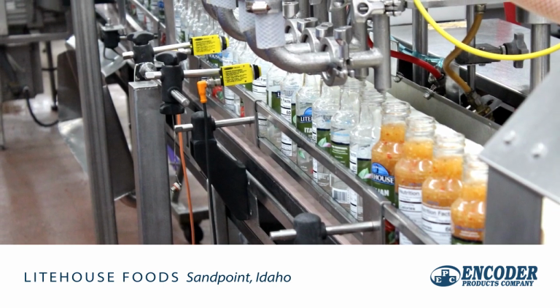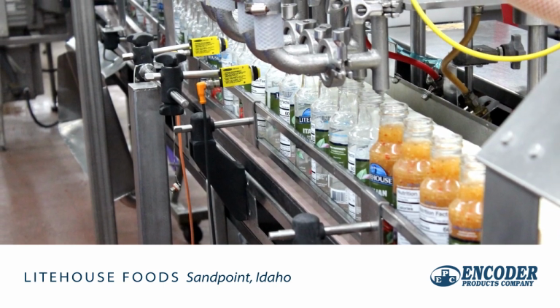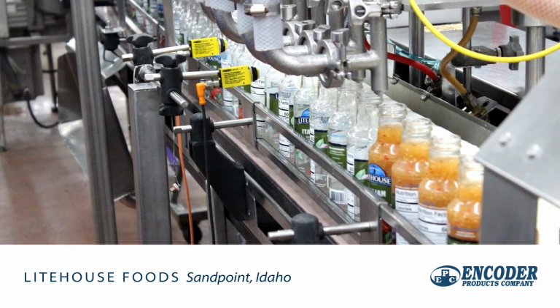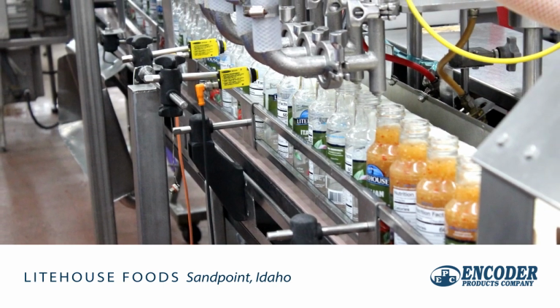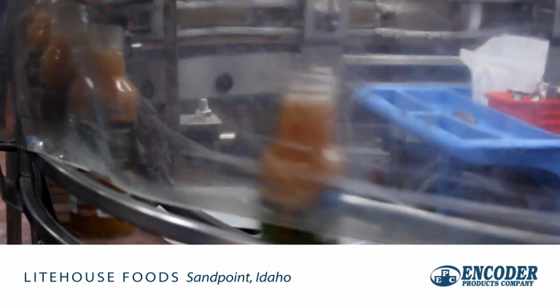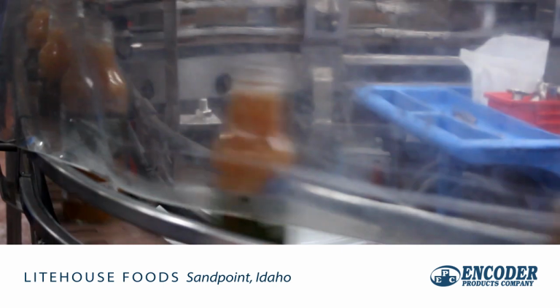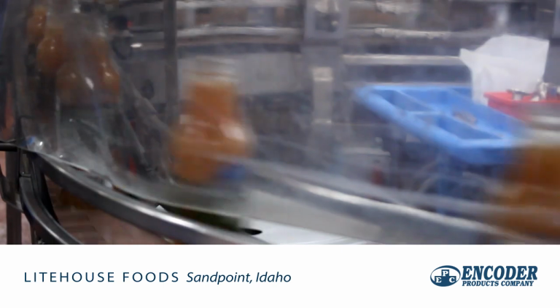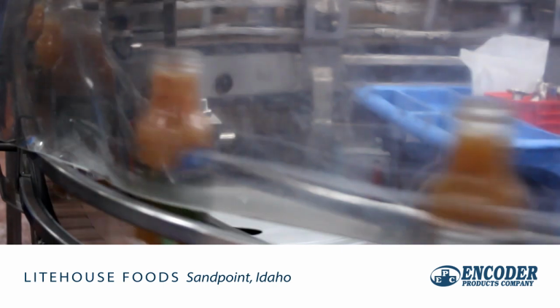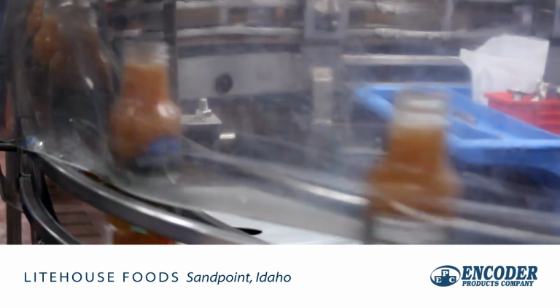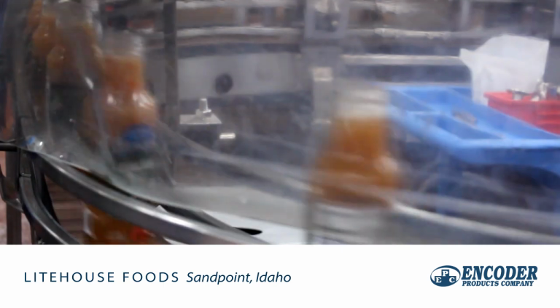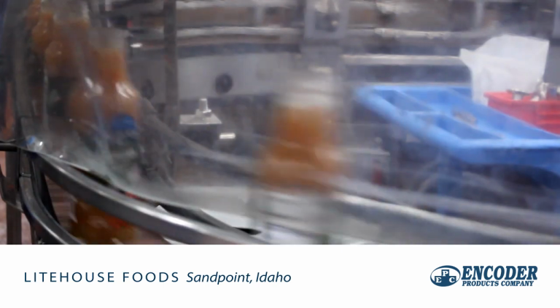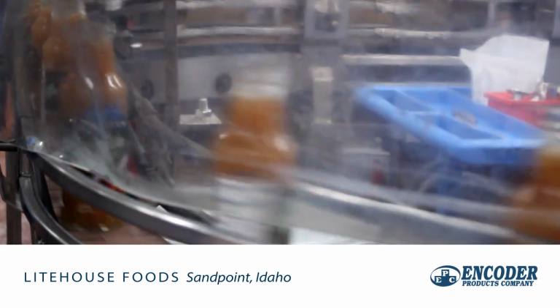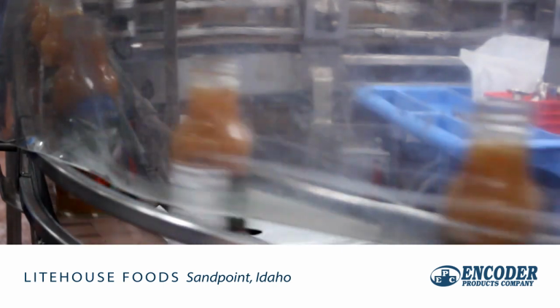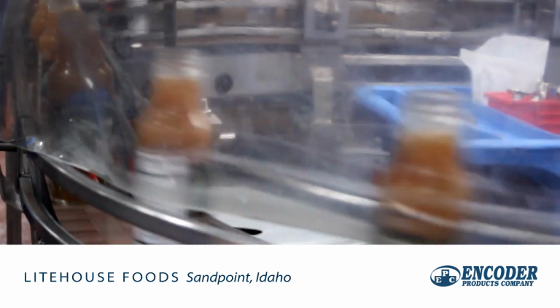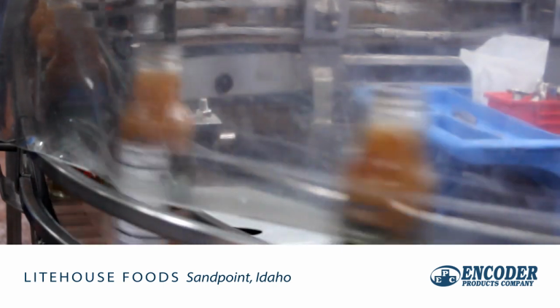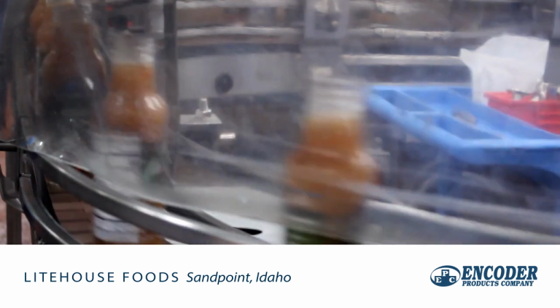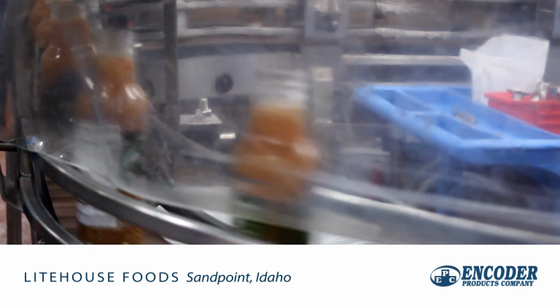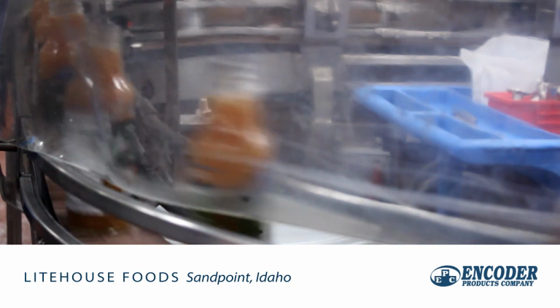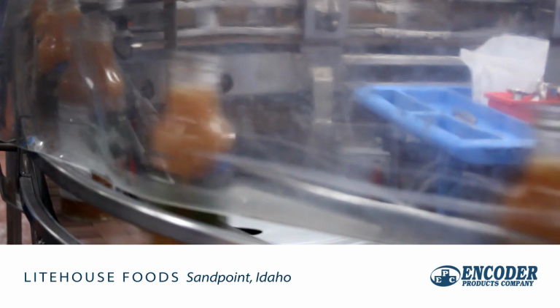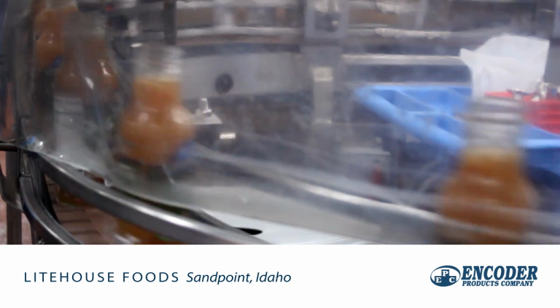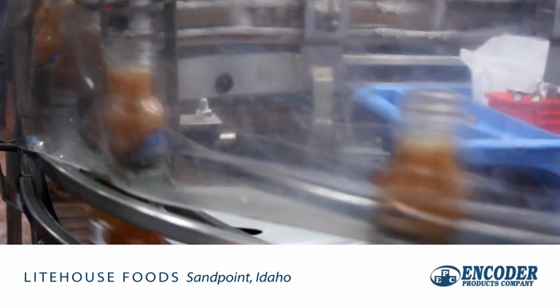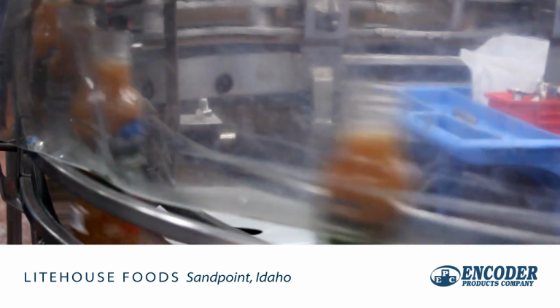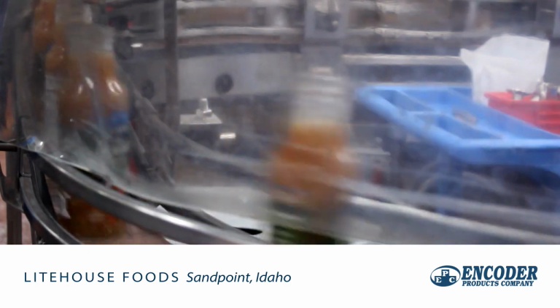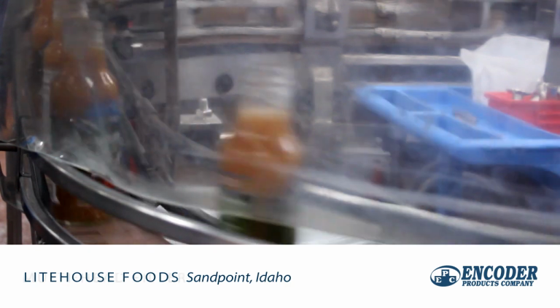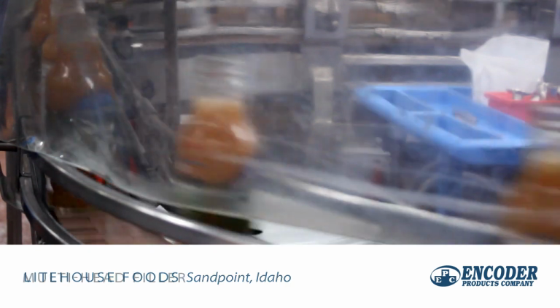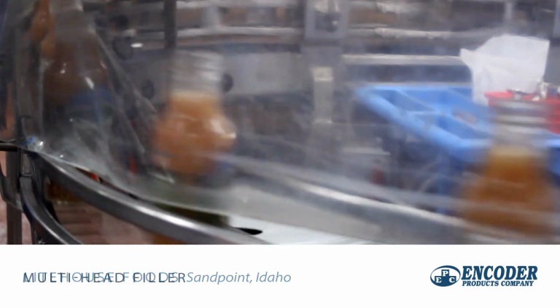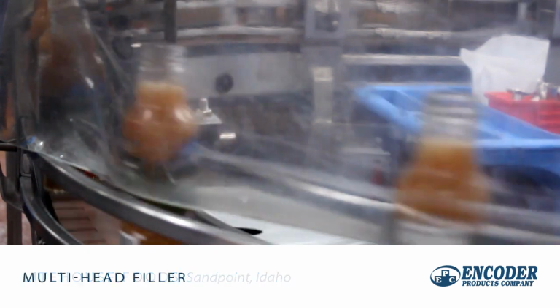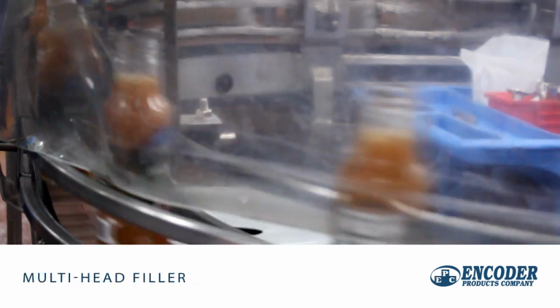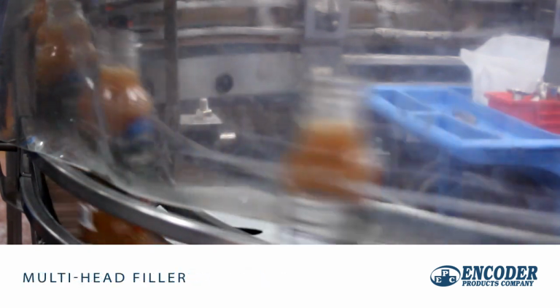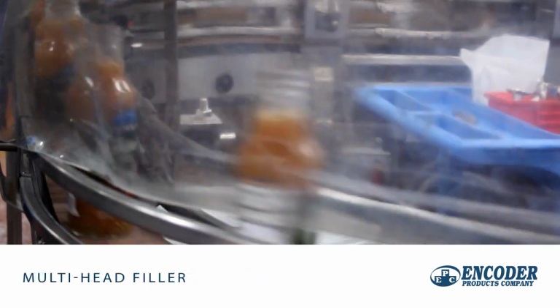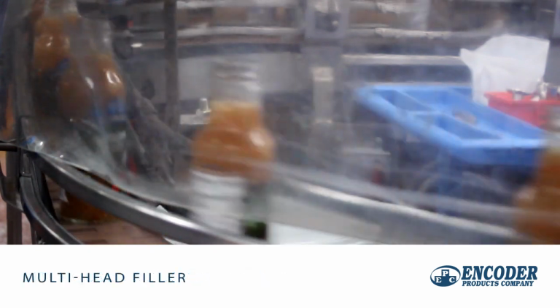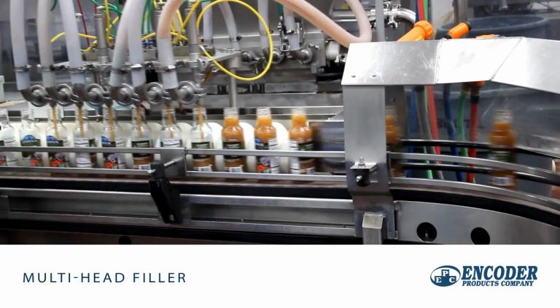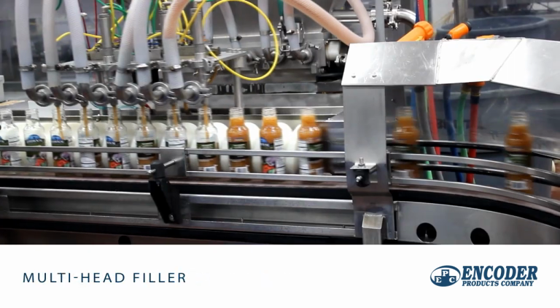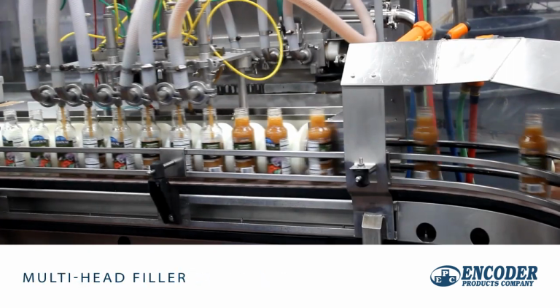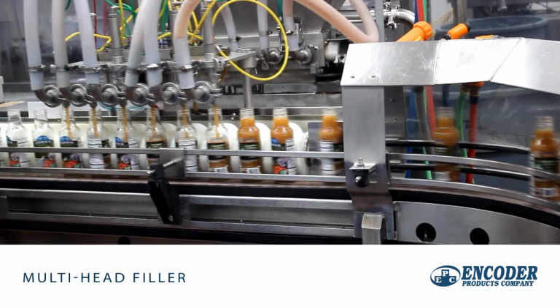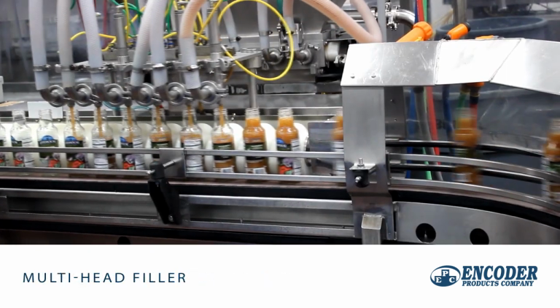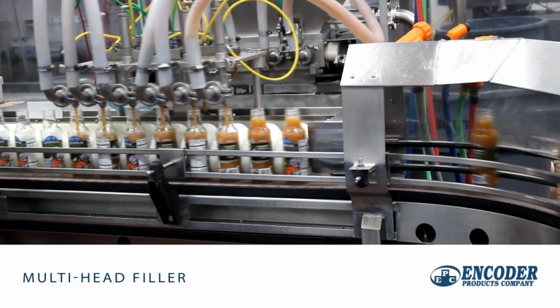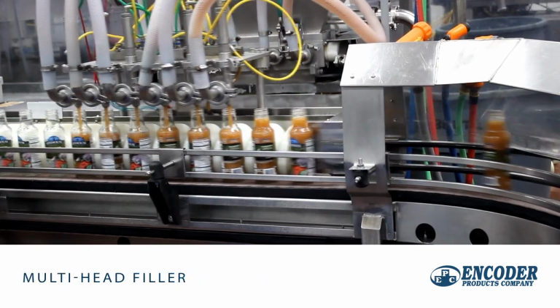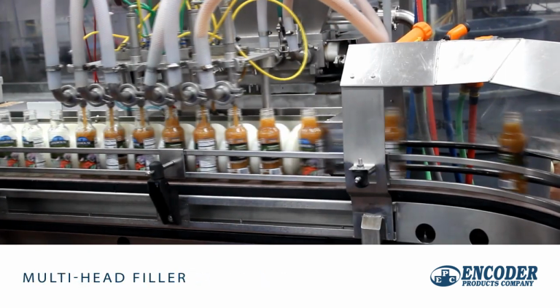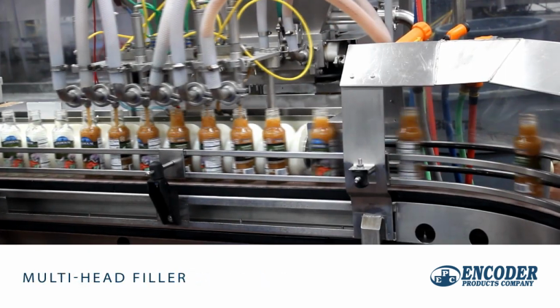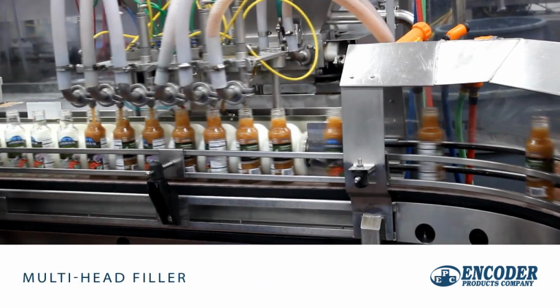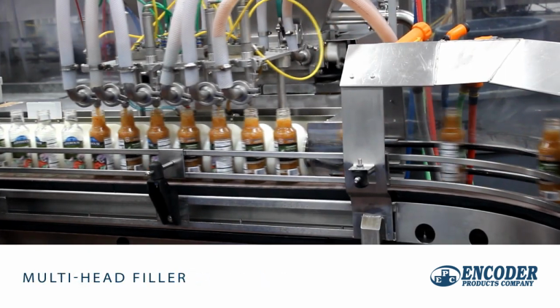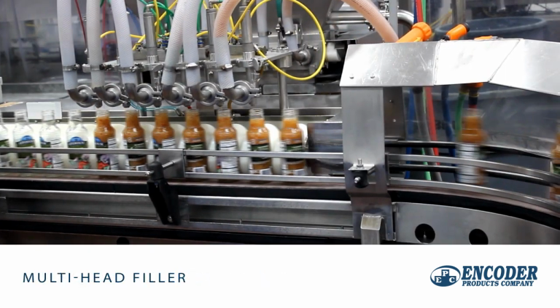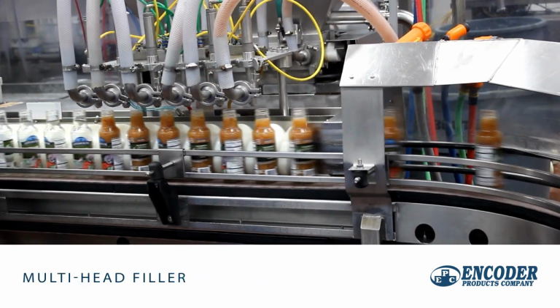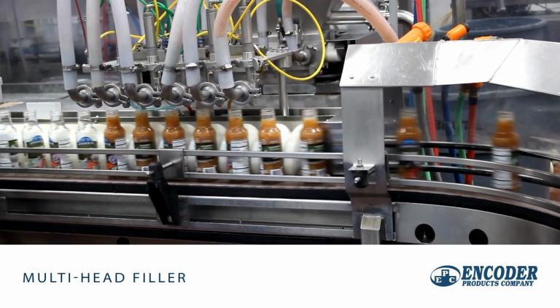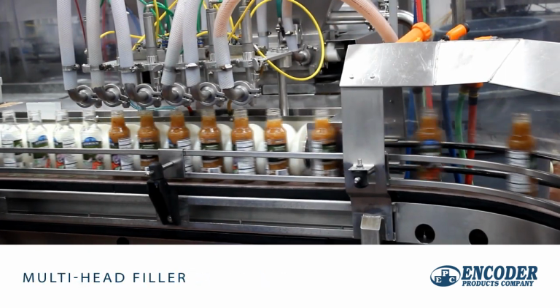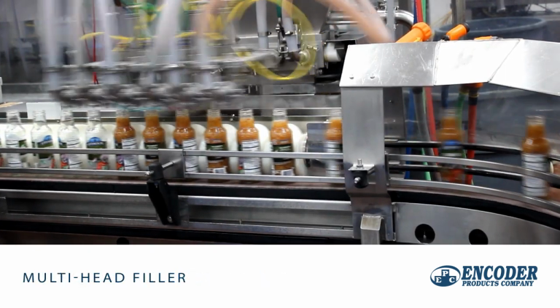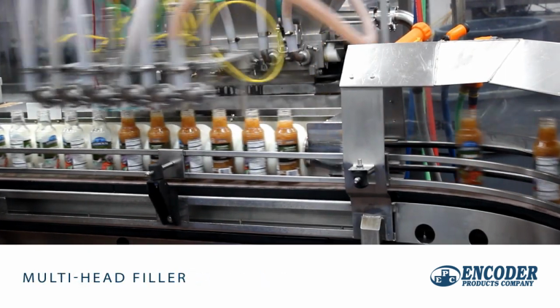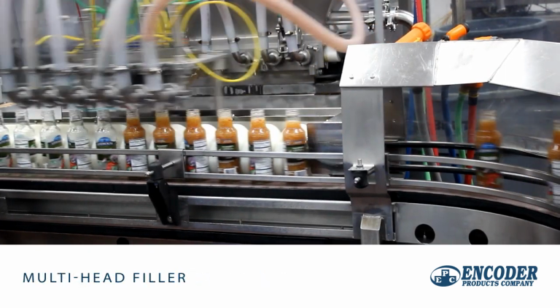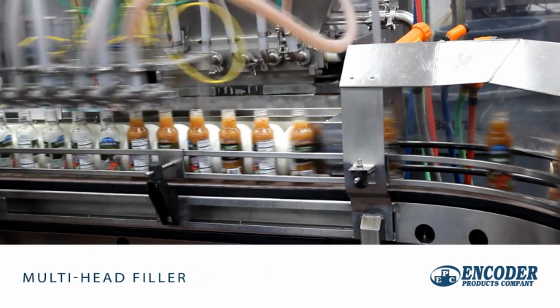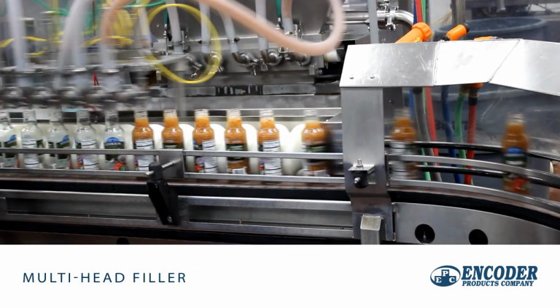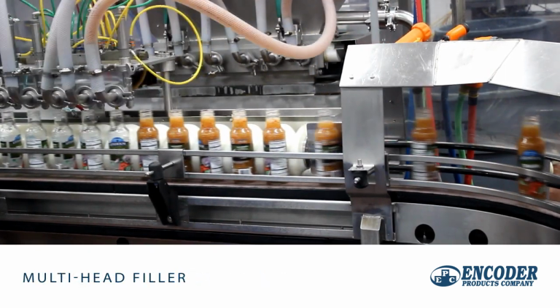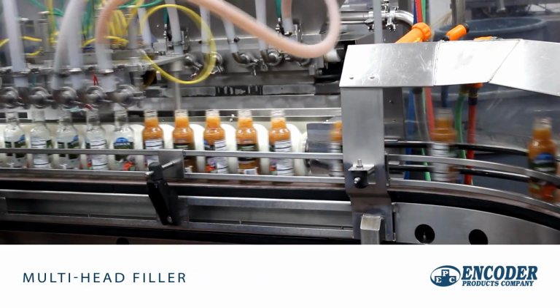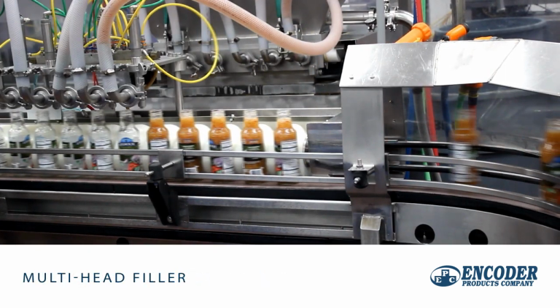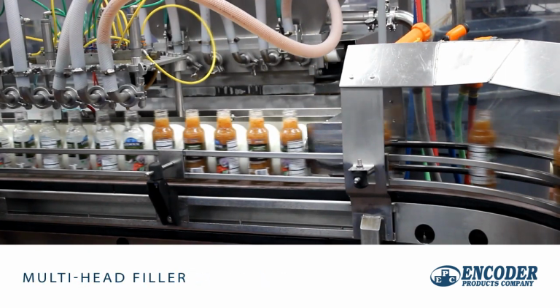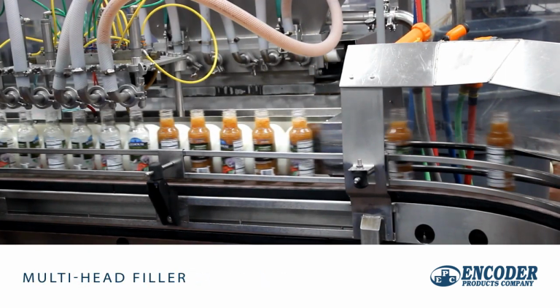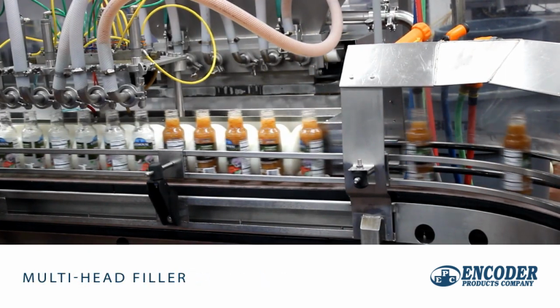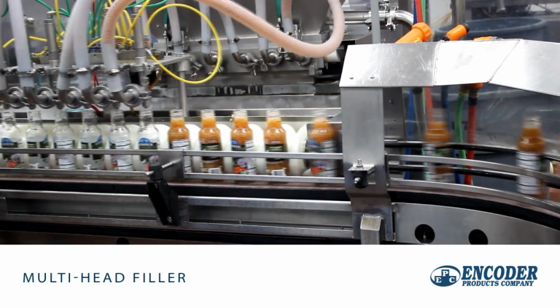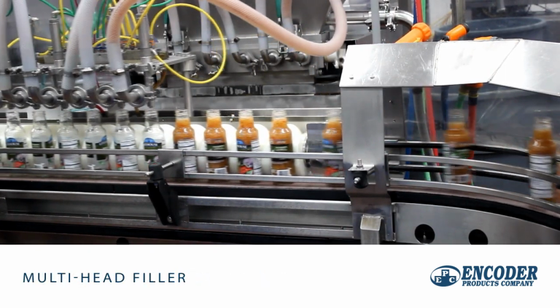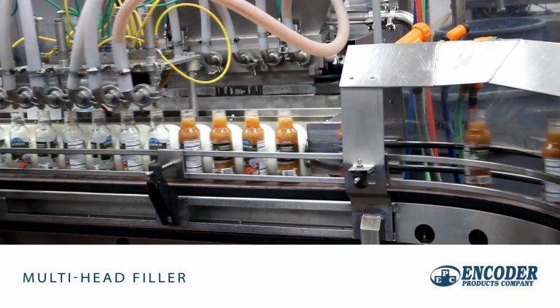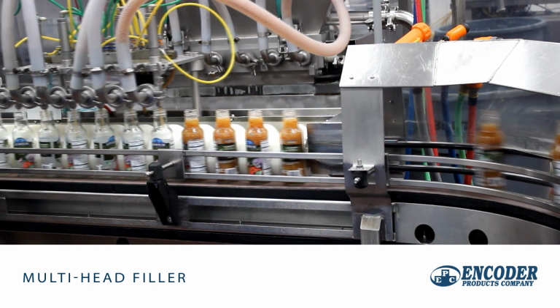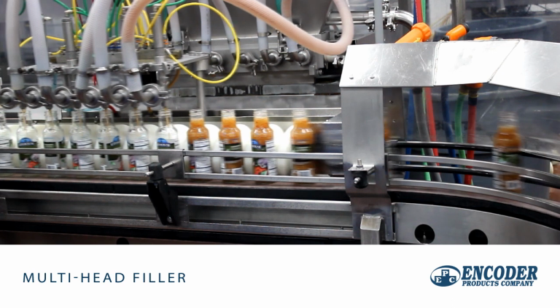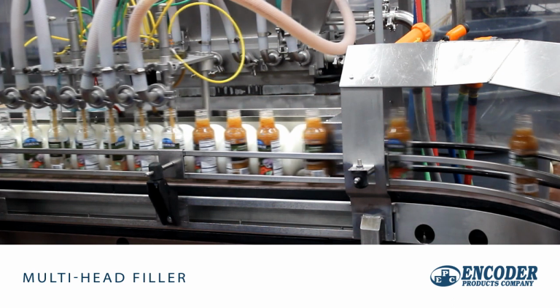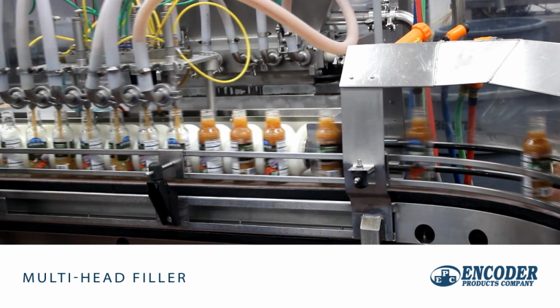When a flight of bottles reaches the fill area, the fill head lowers and dispenses product, and then retracts and resets for the next fill cycle.